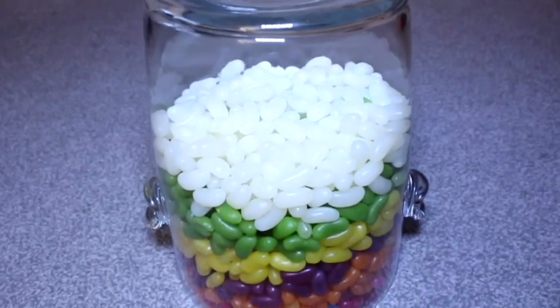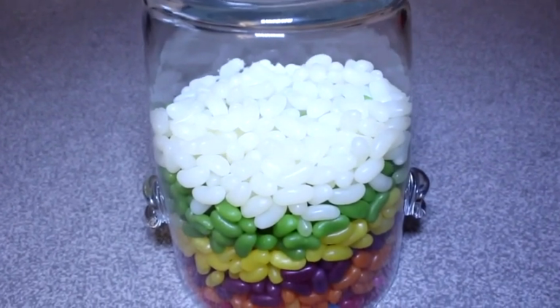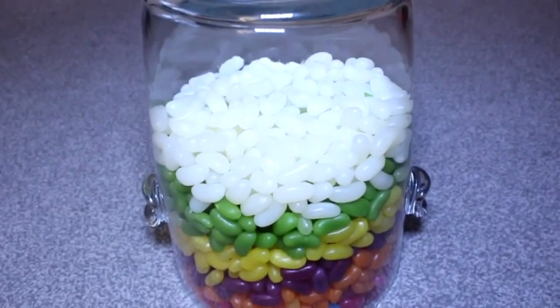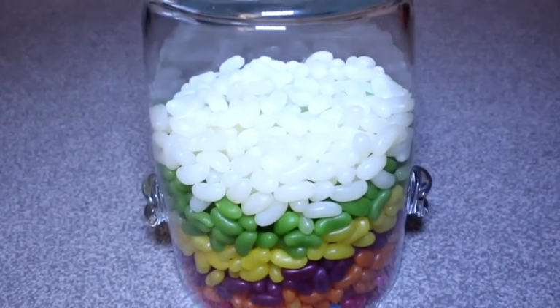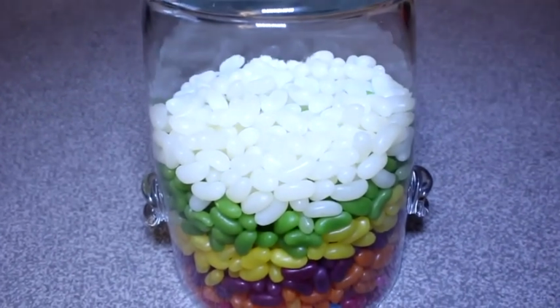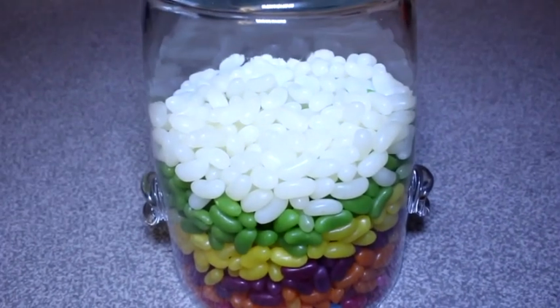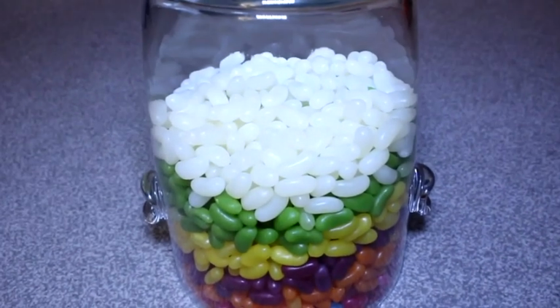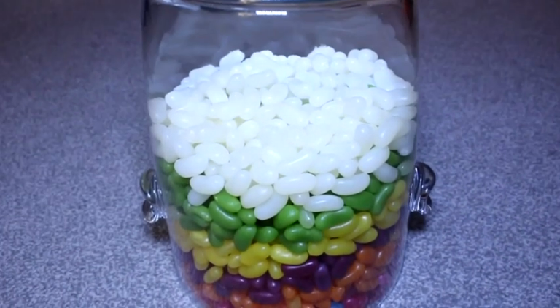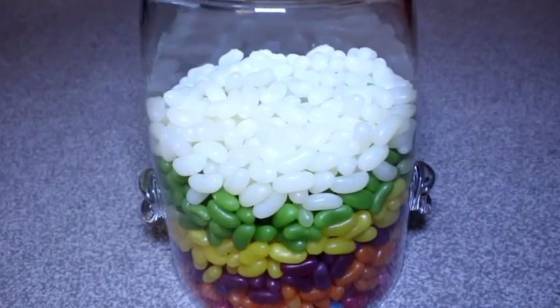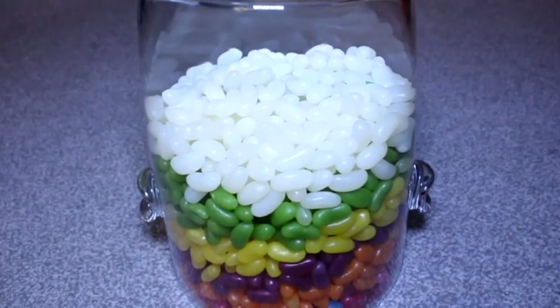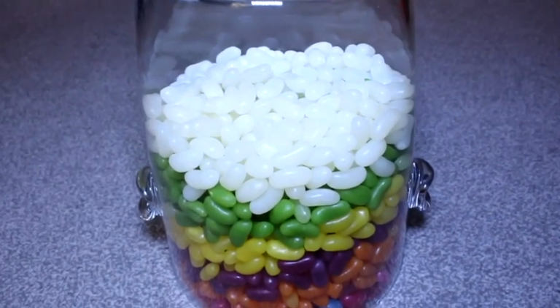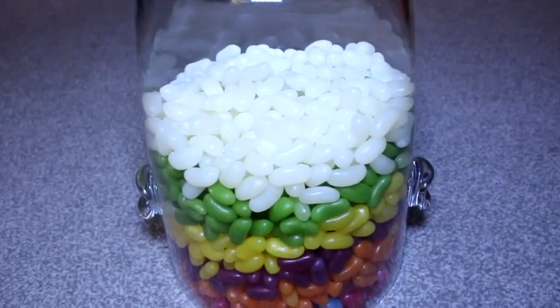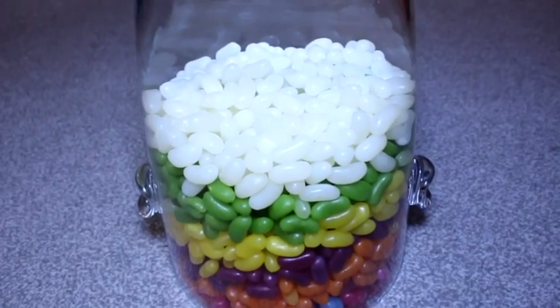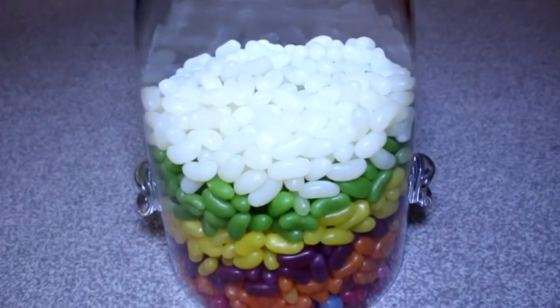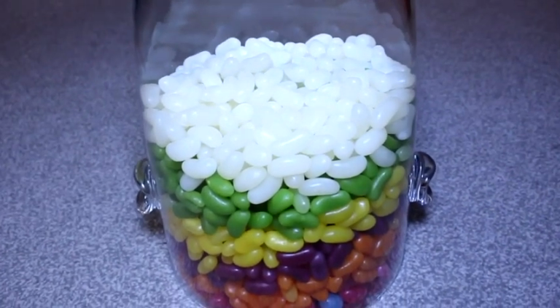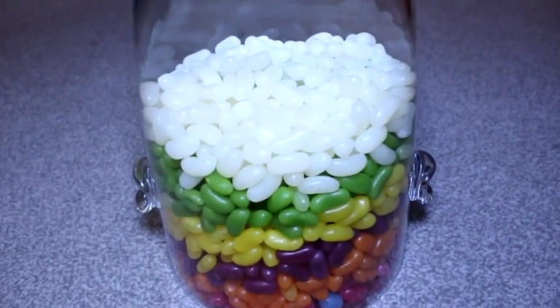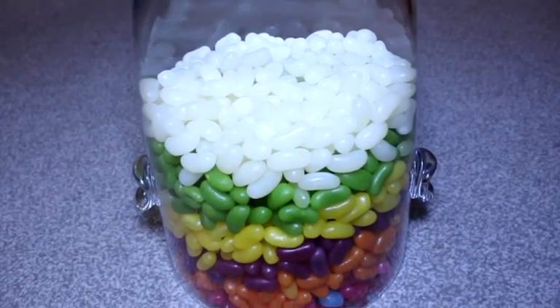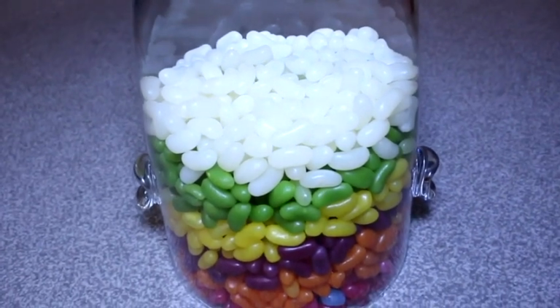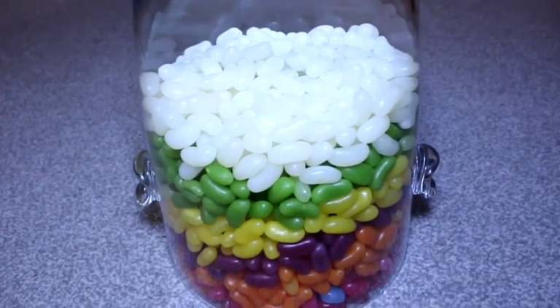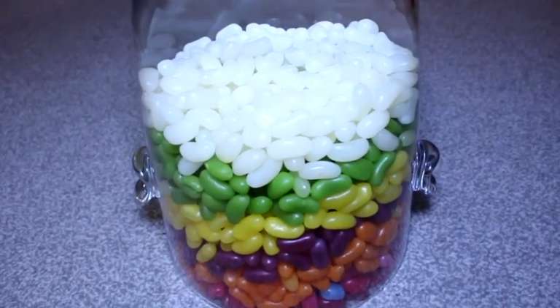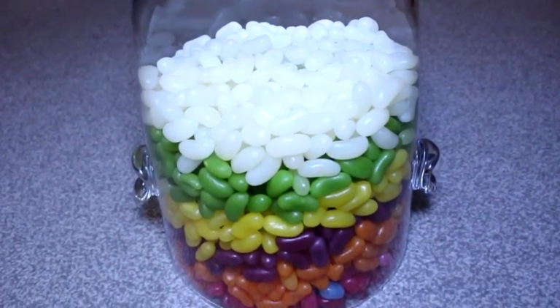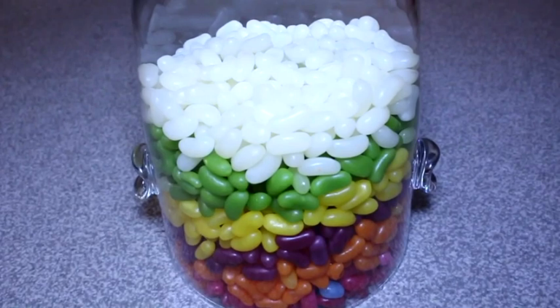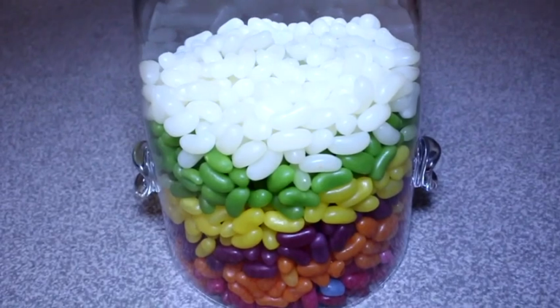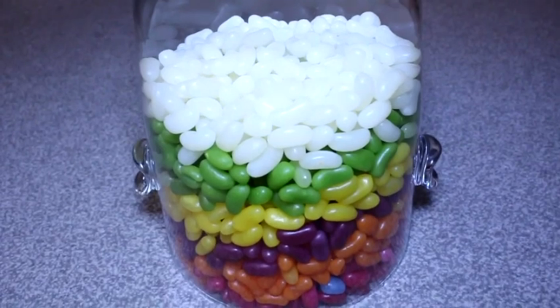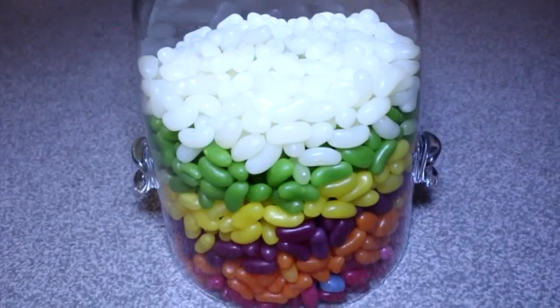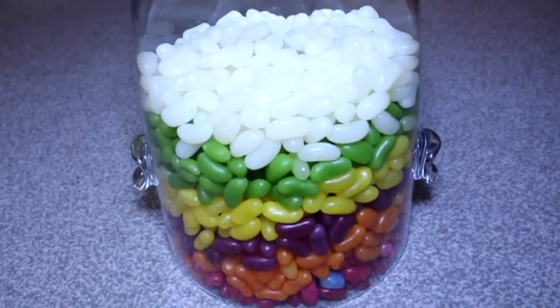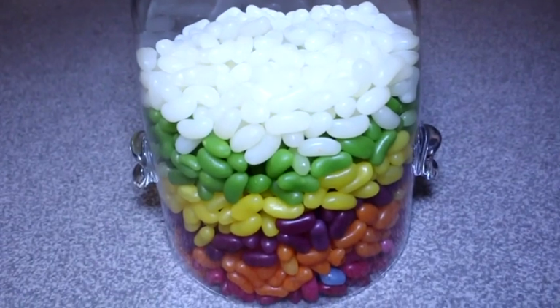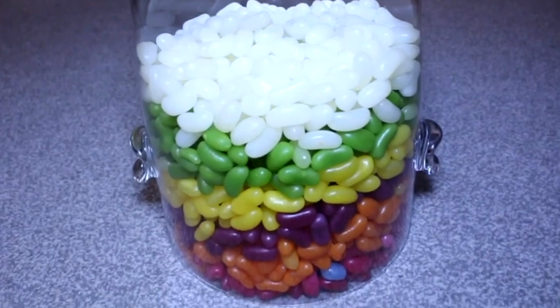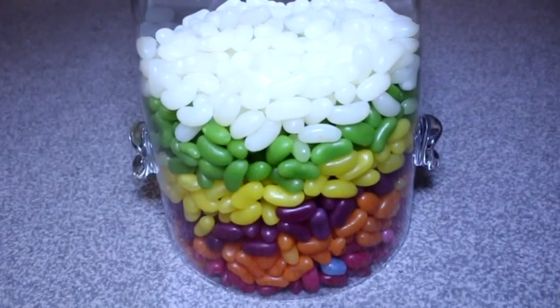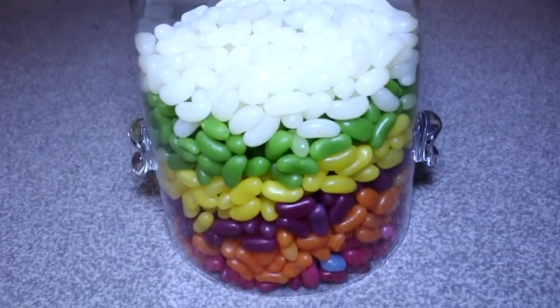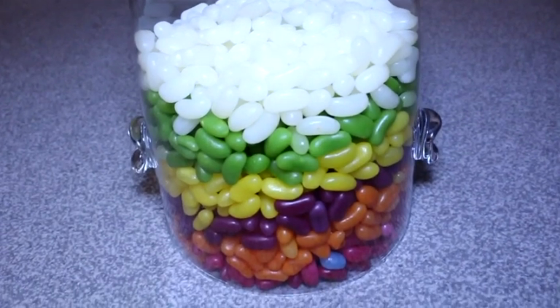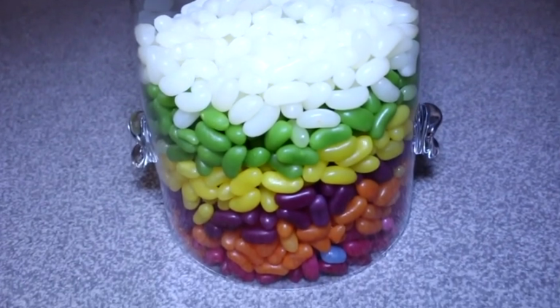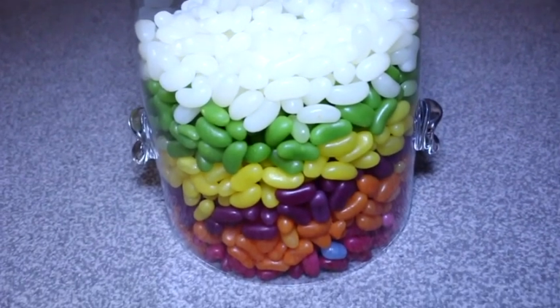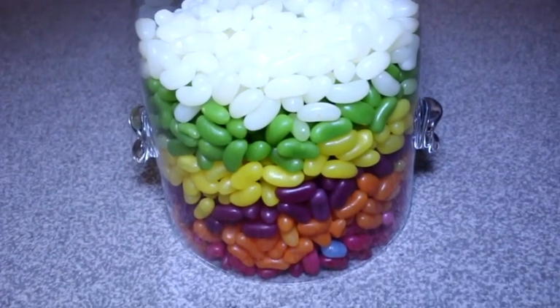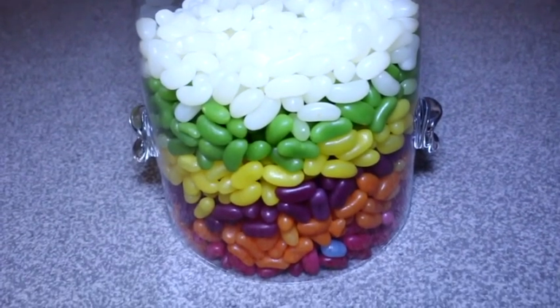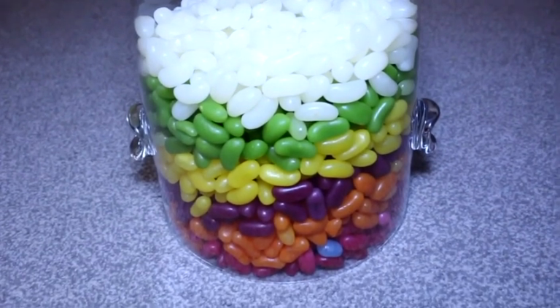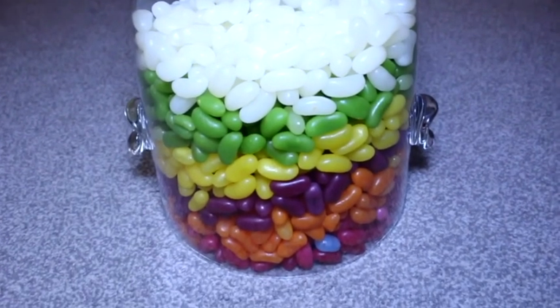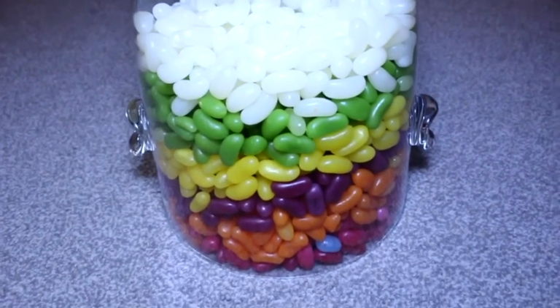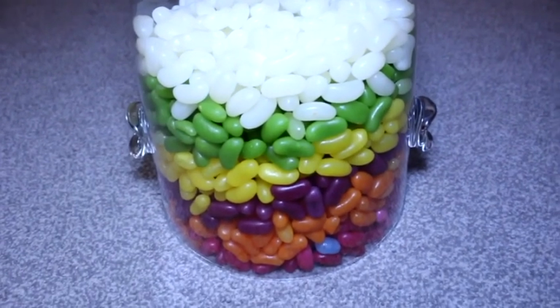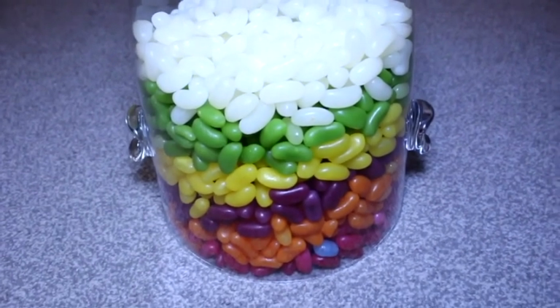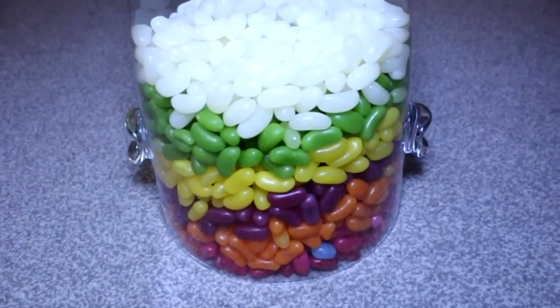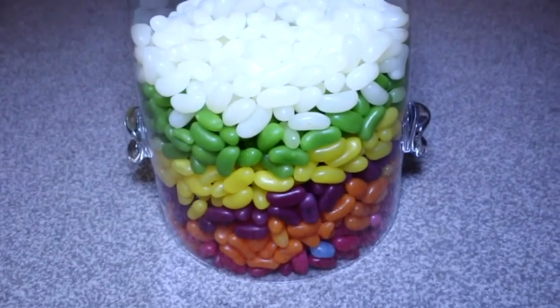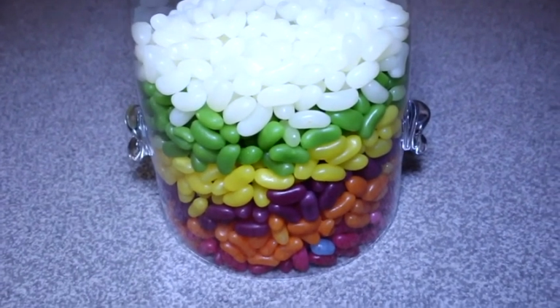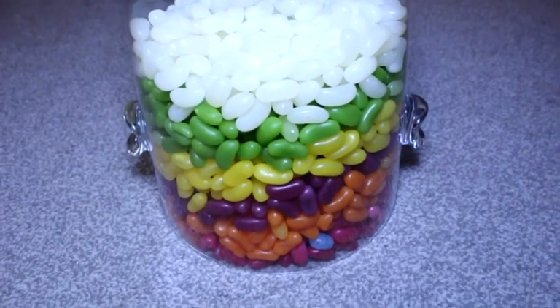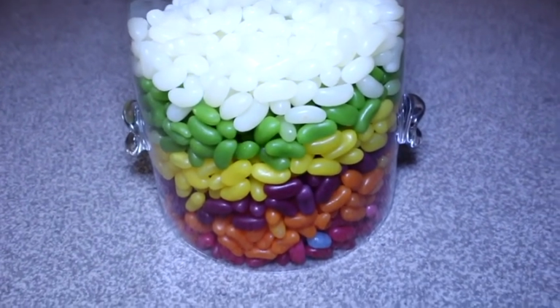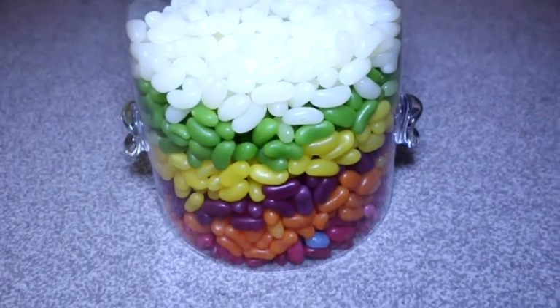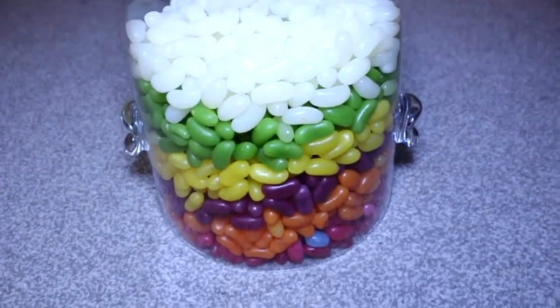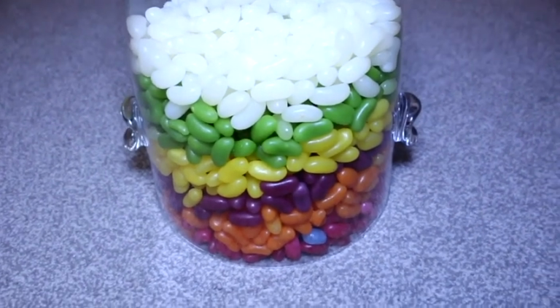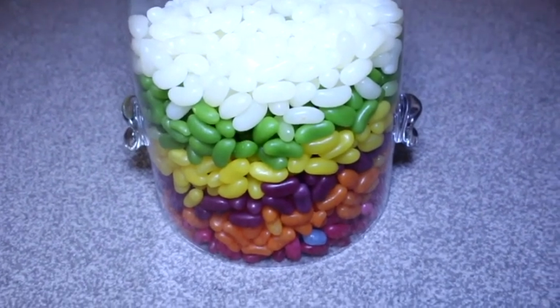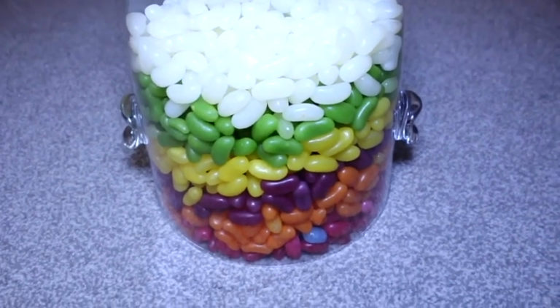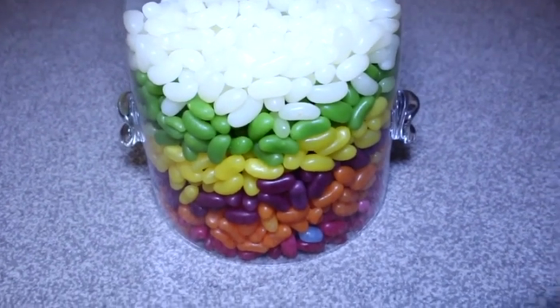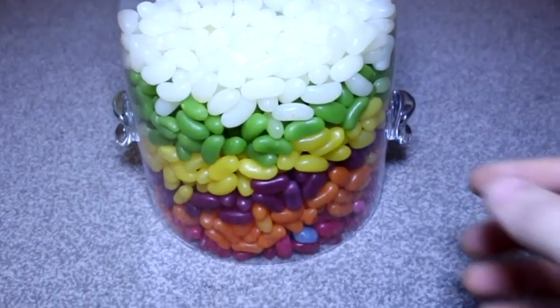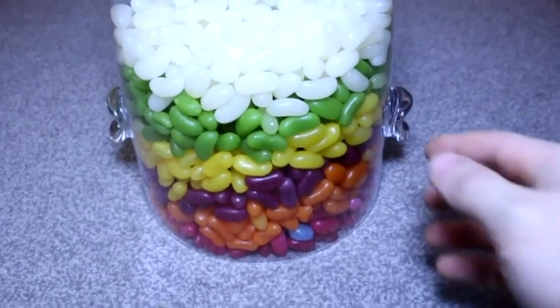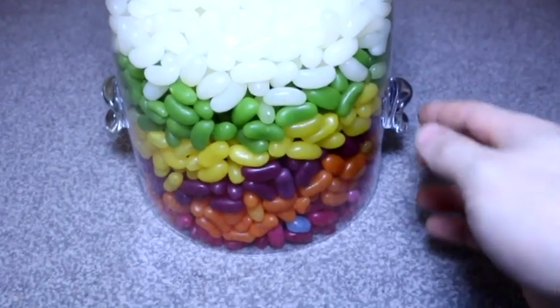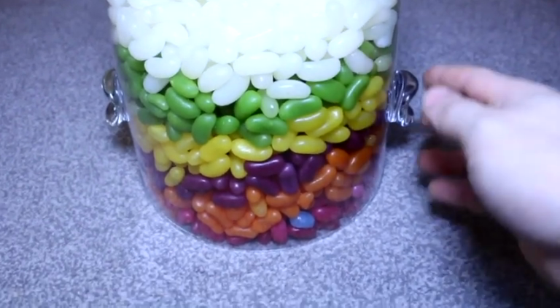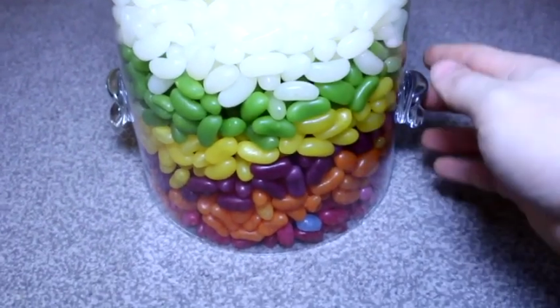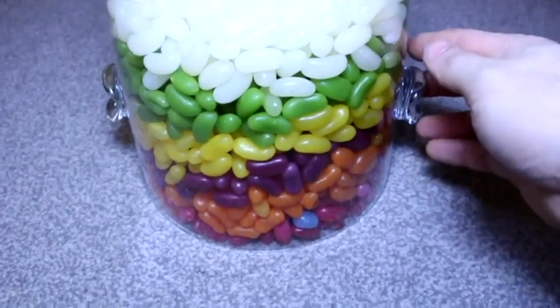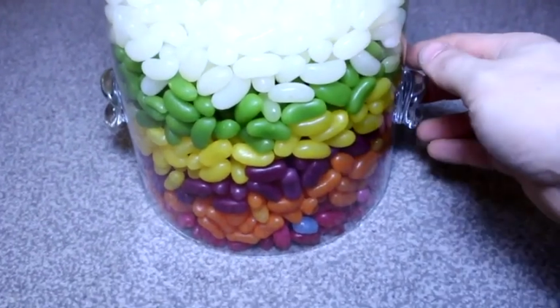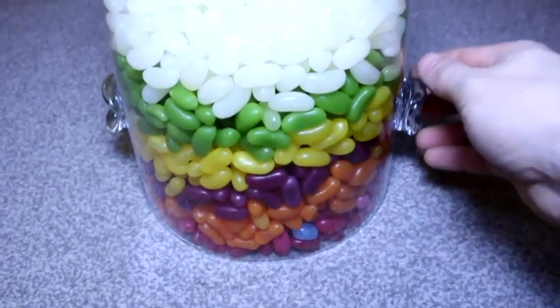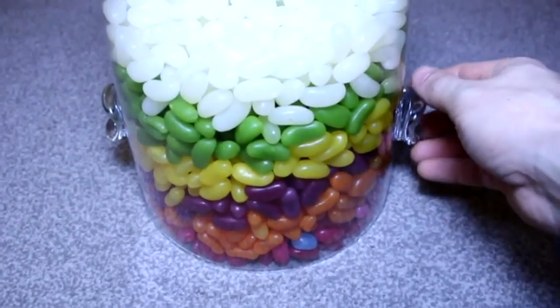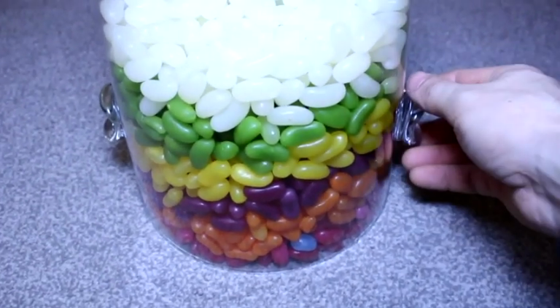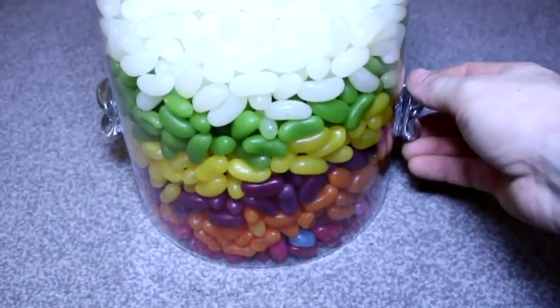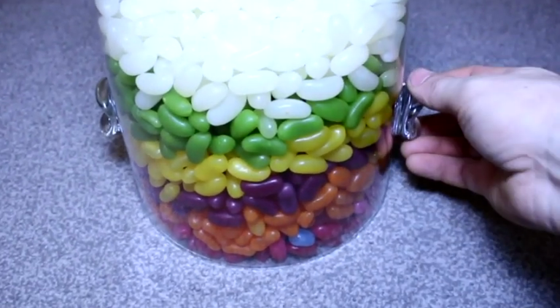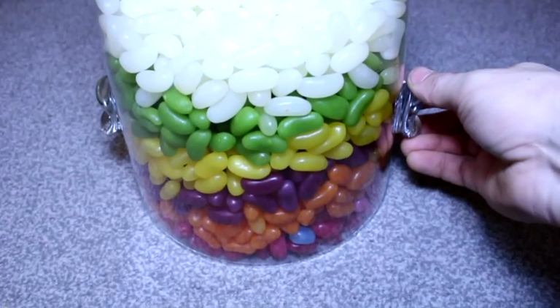They're little beans filled with one half of what makes Smucker's brand goober so delicious. Jelly. I'm talking about jelly. That's what they're filled with.